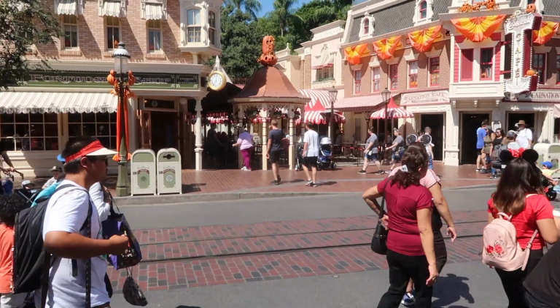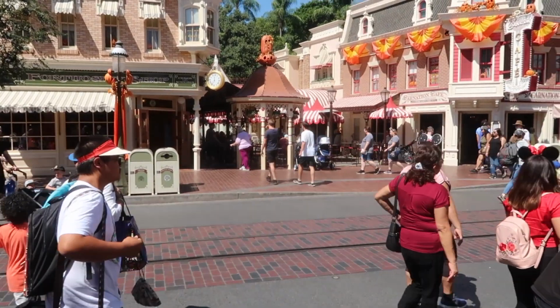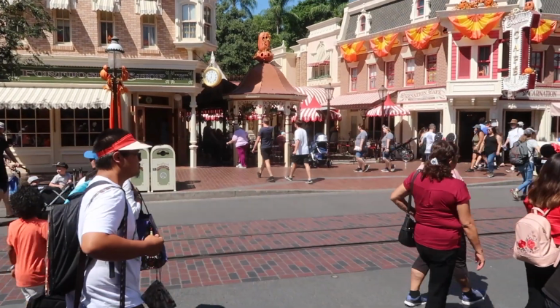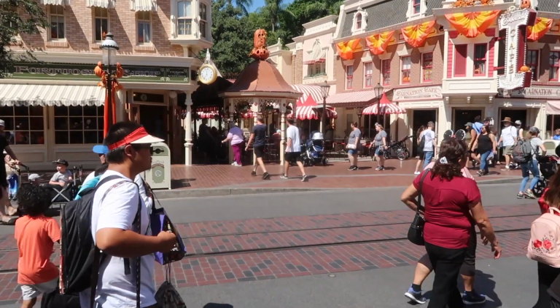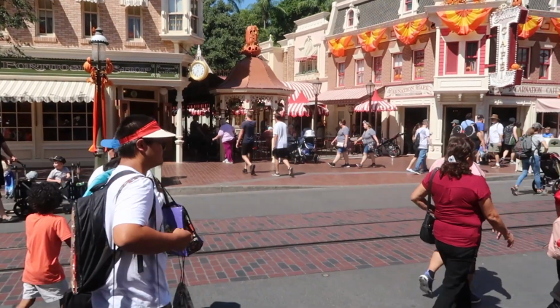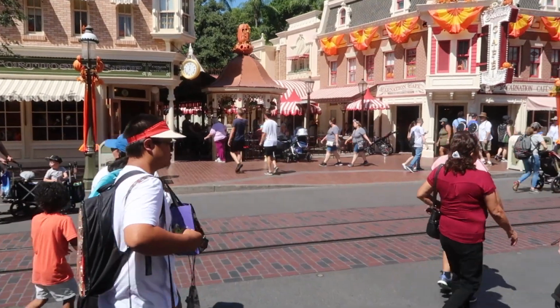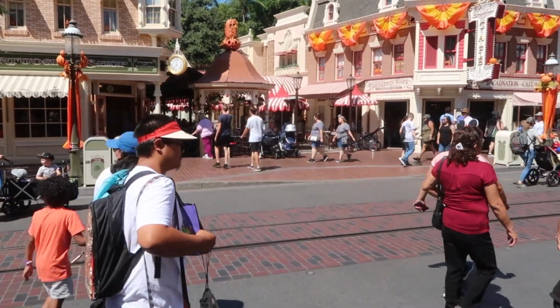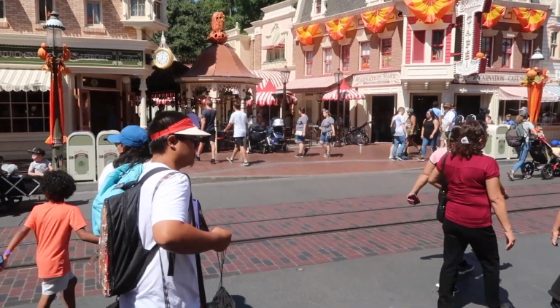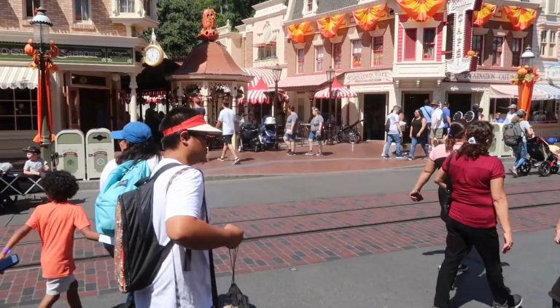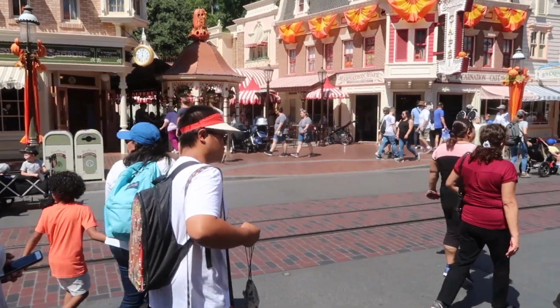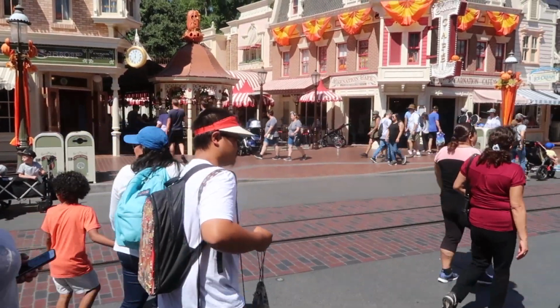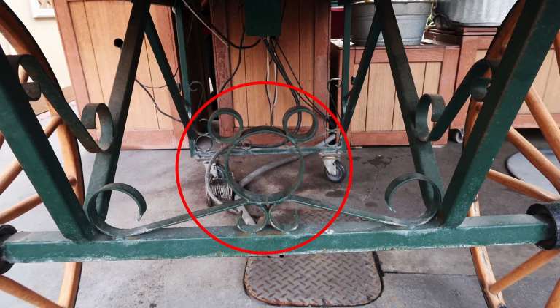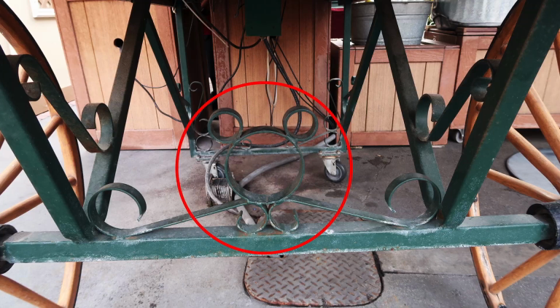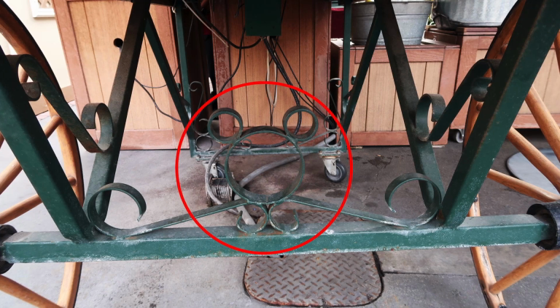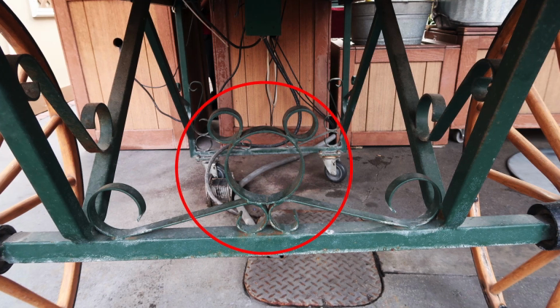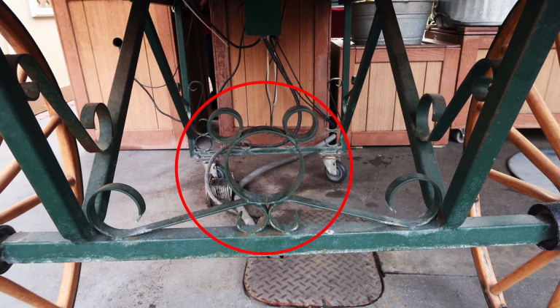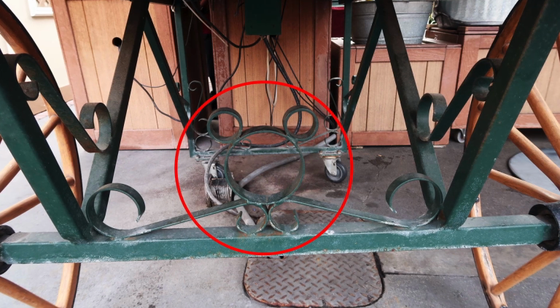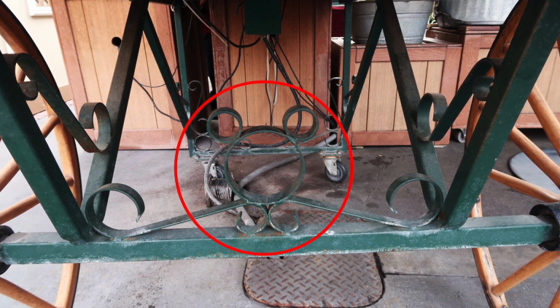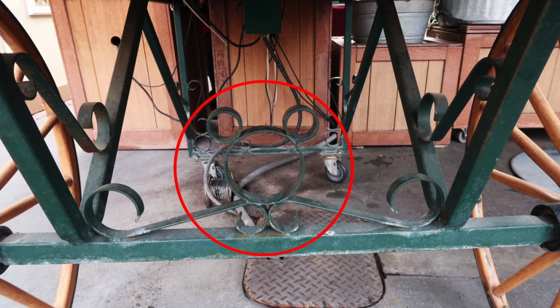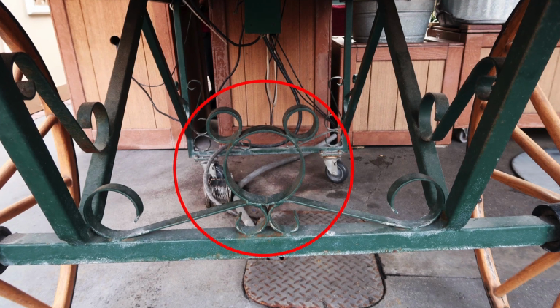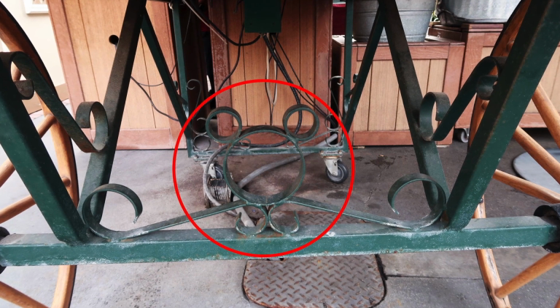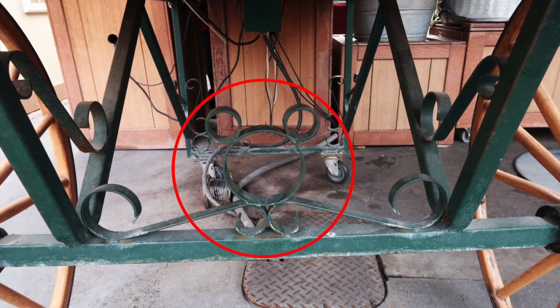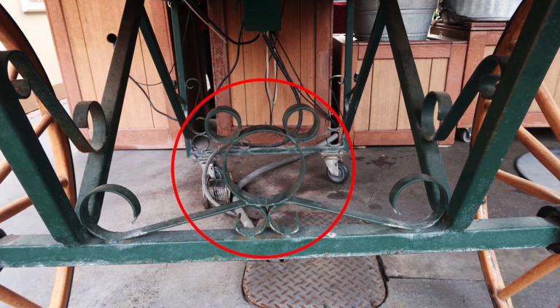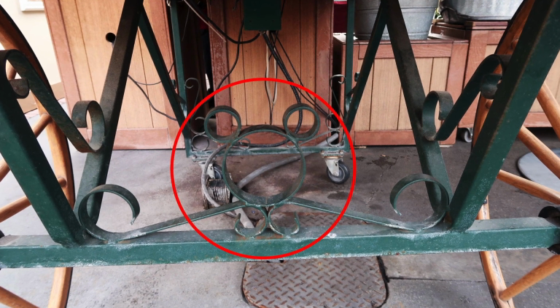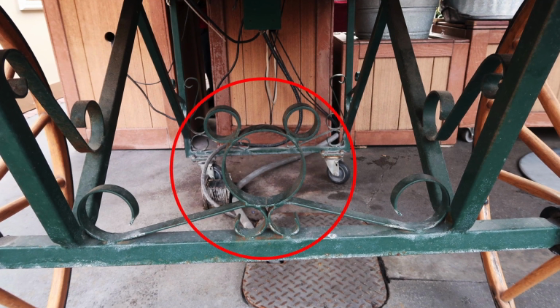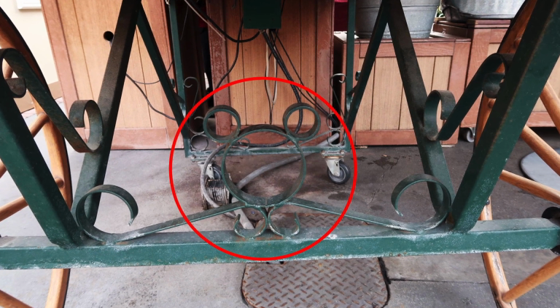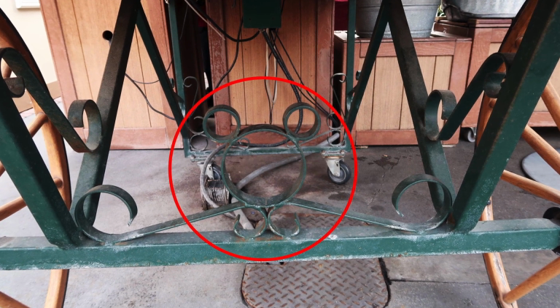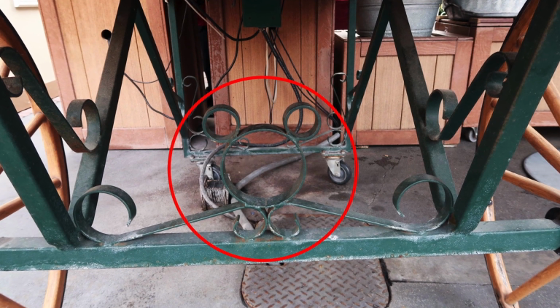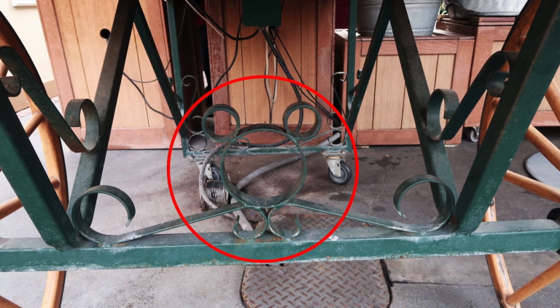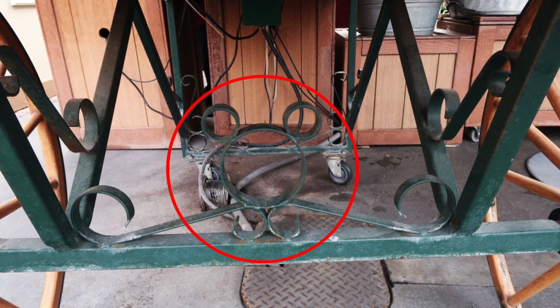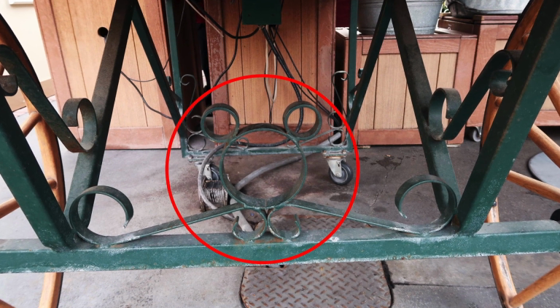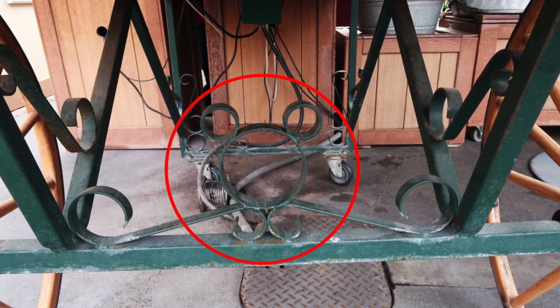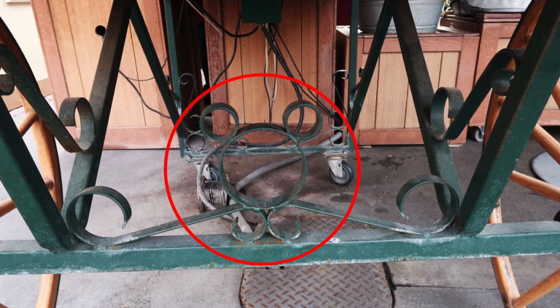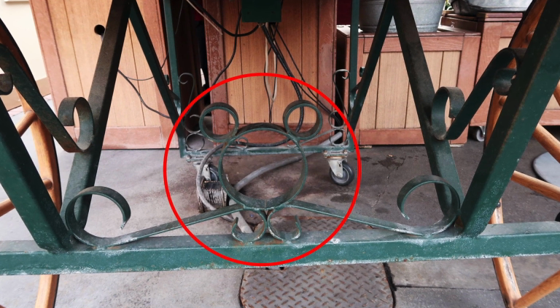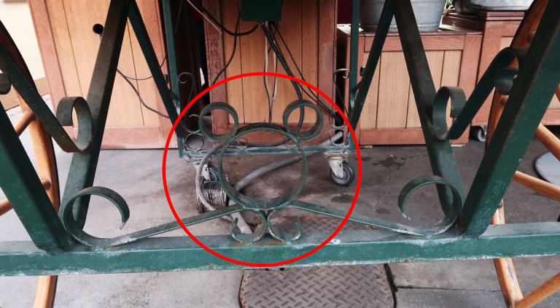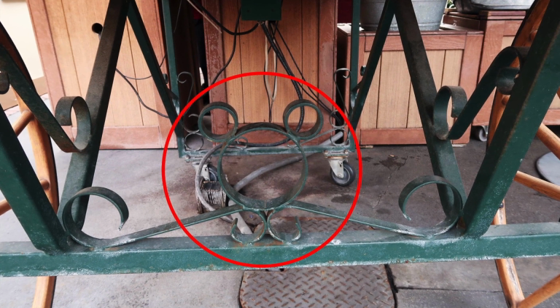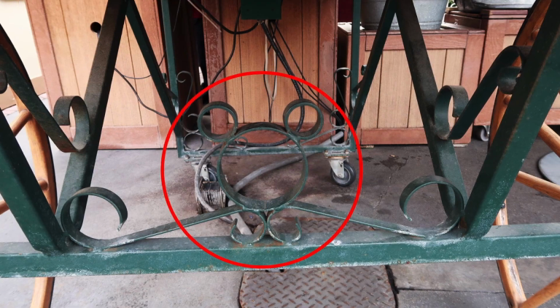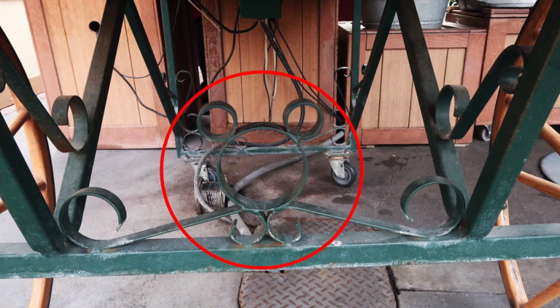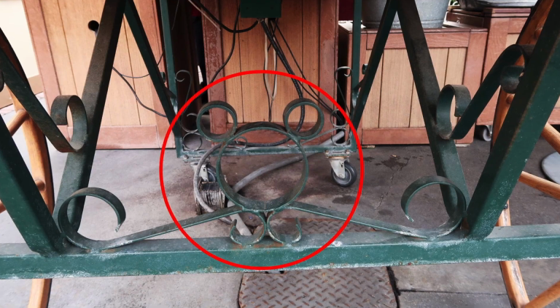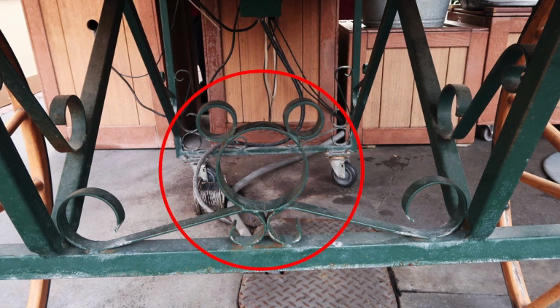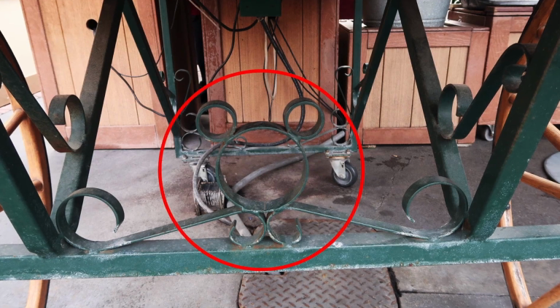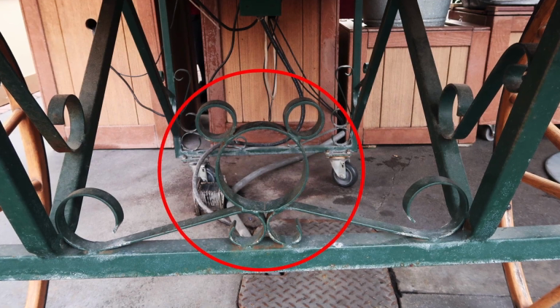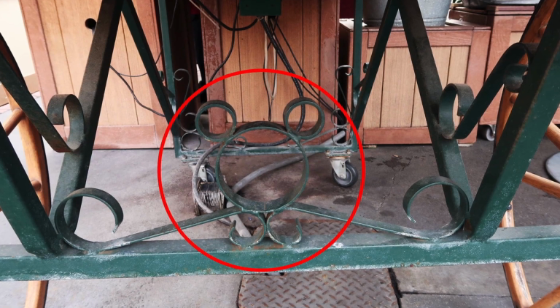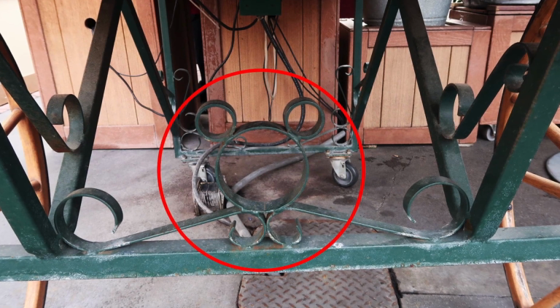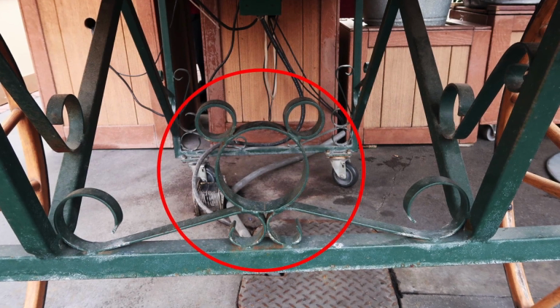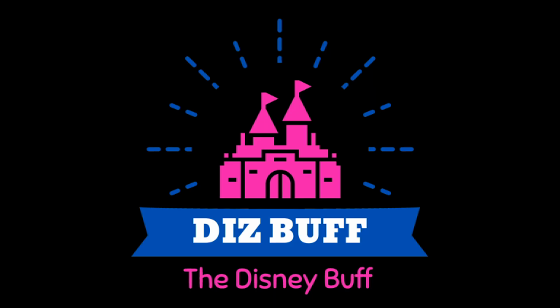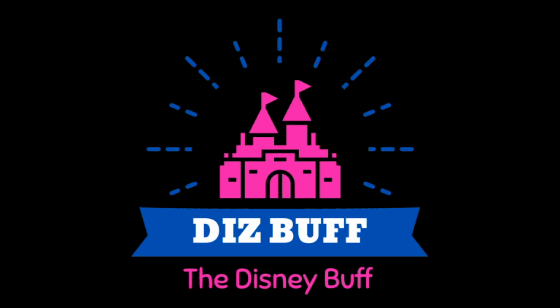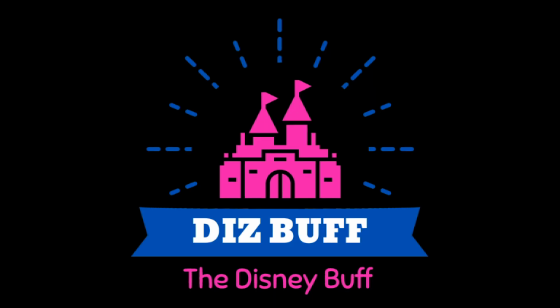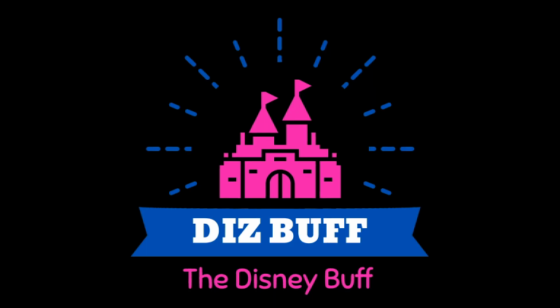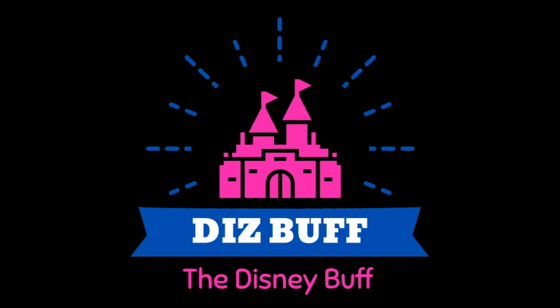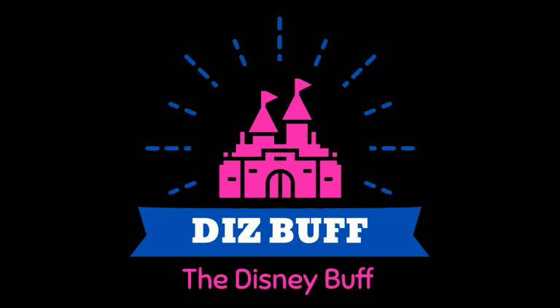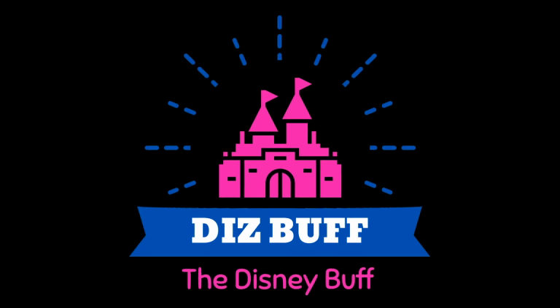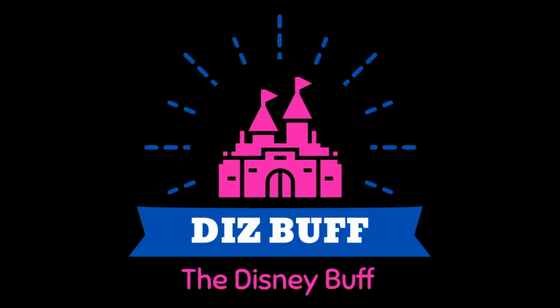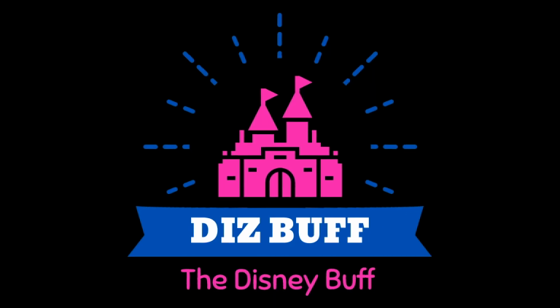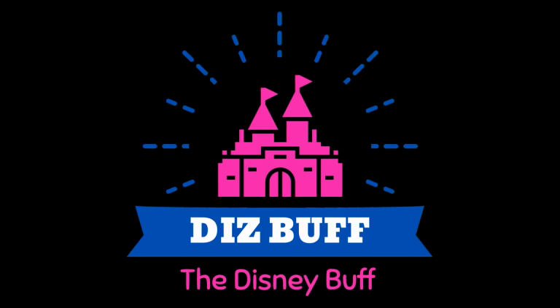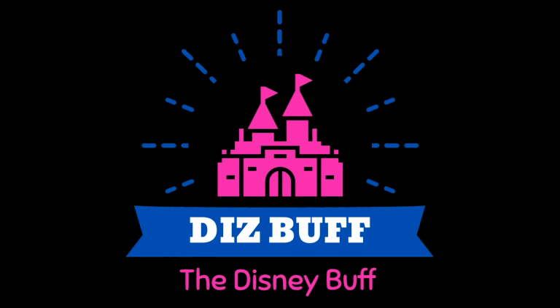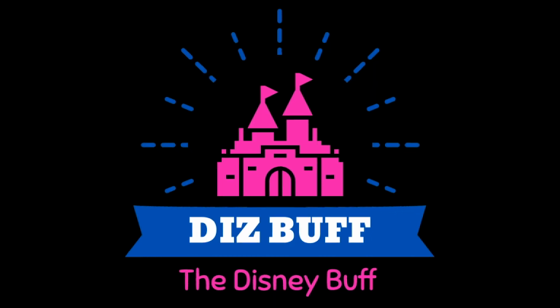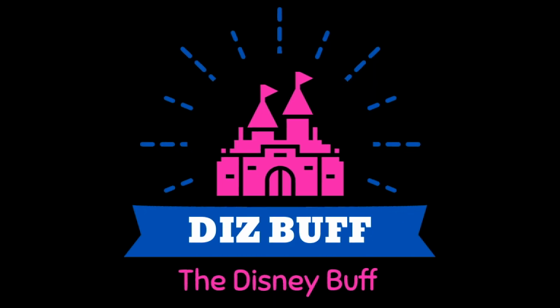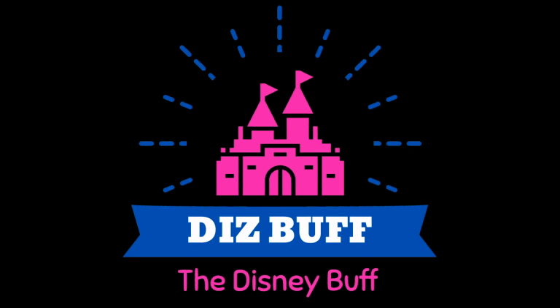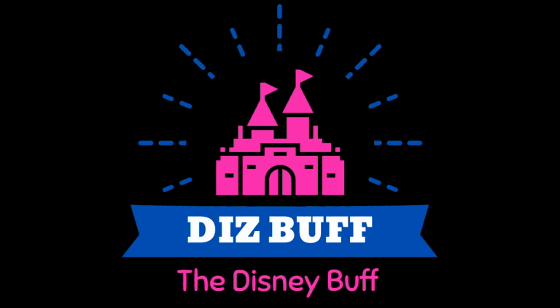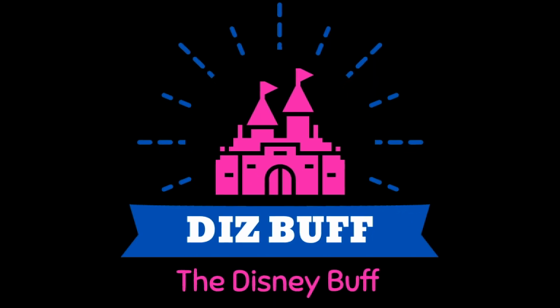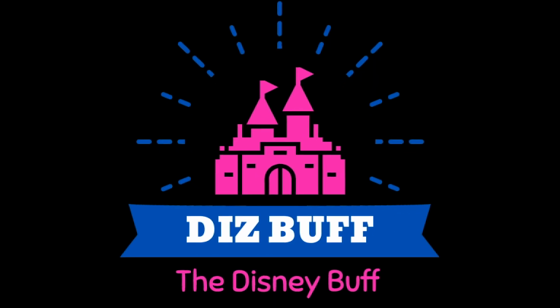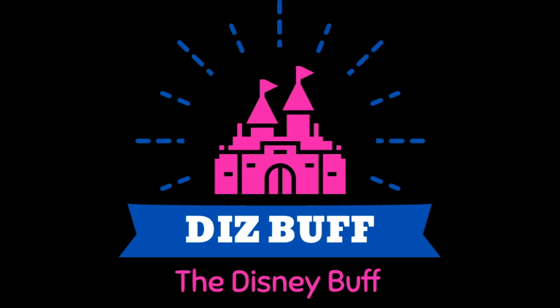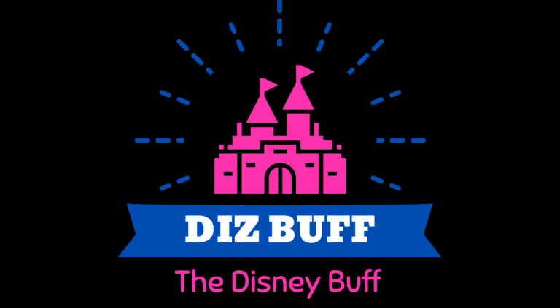If you turn around here as we make our way back out to Main Street, there's a fruit cart — or maybe it's a flower cart — and down below is a hidden Mickey.